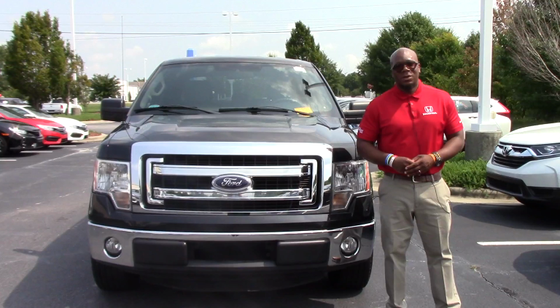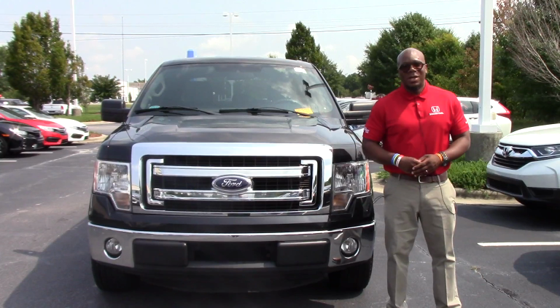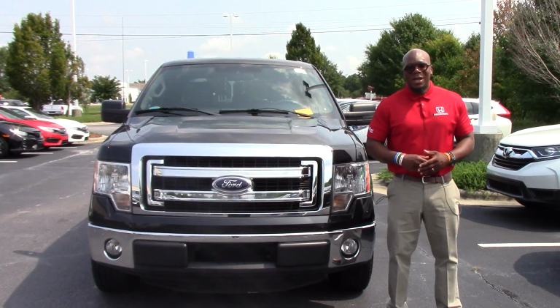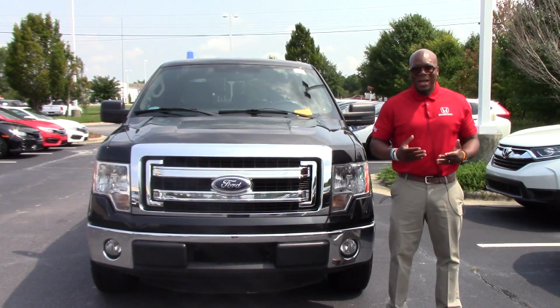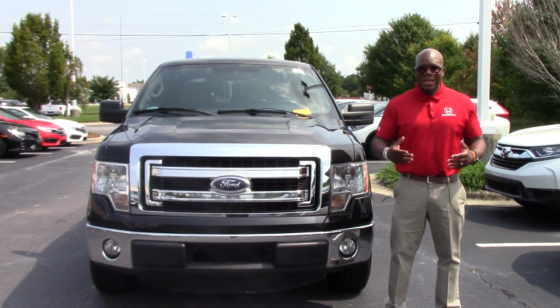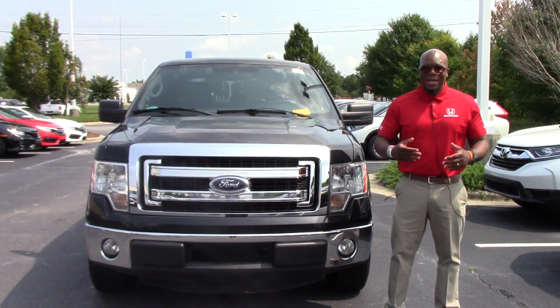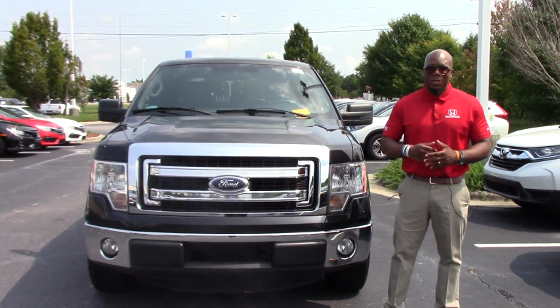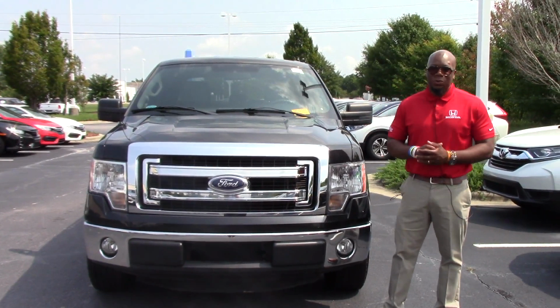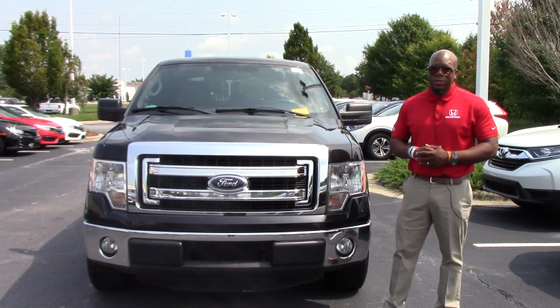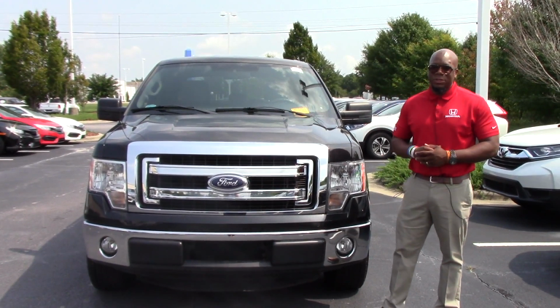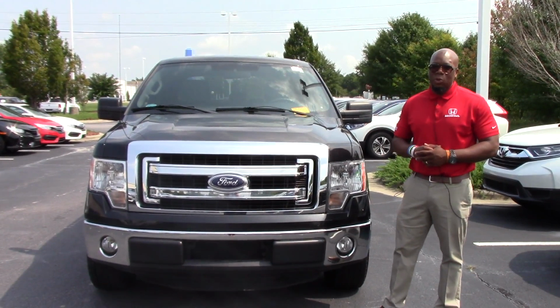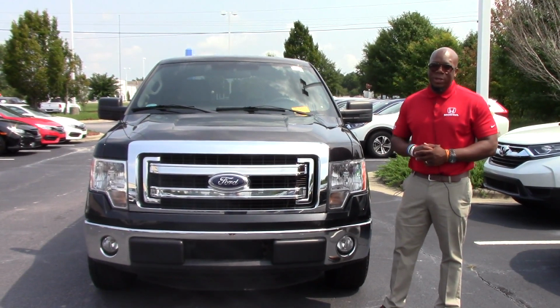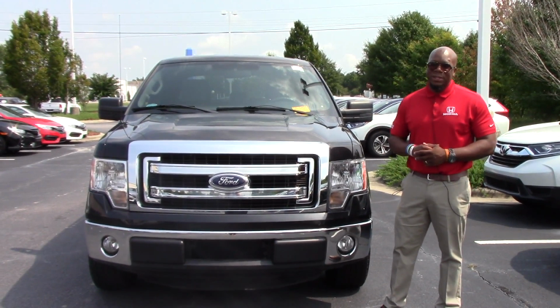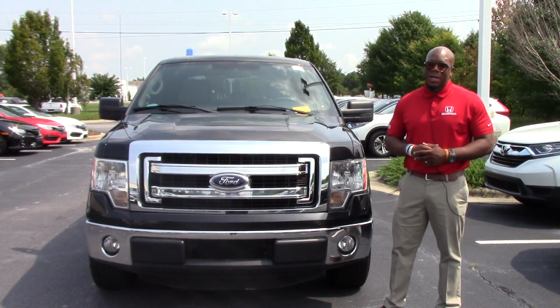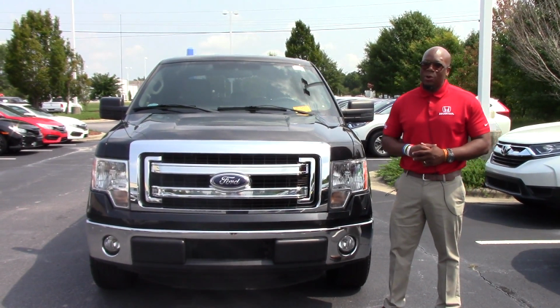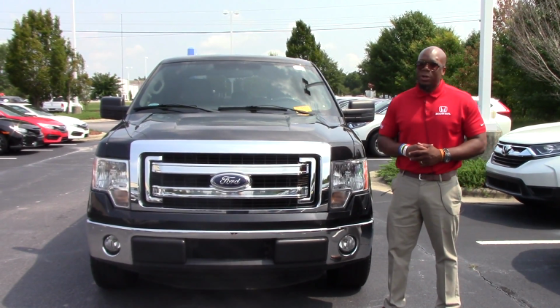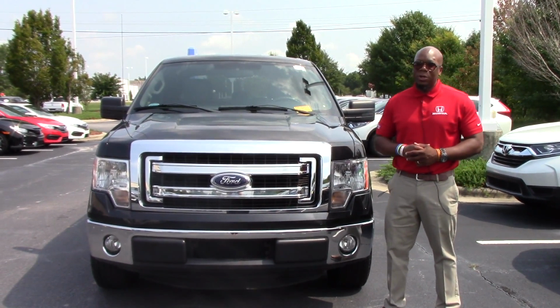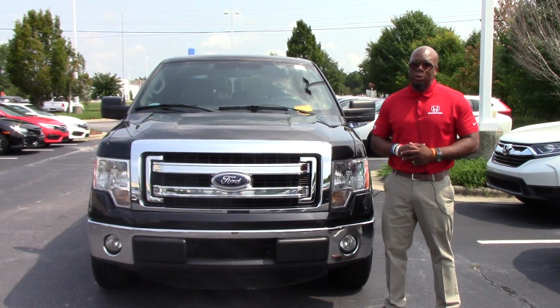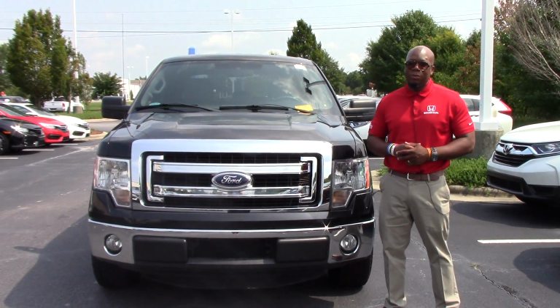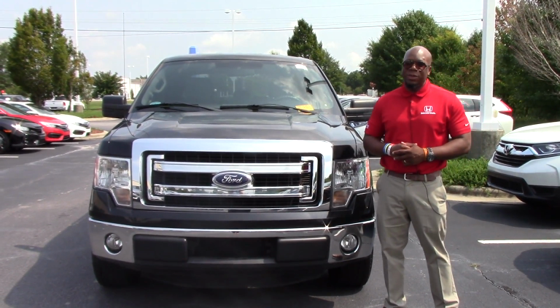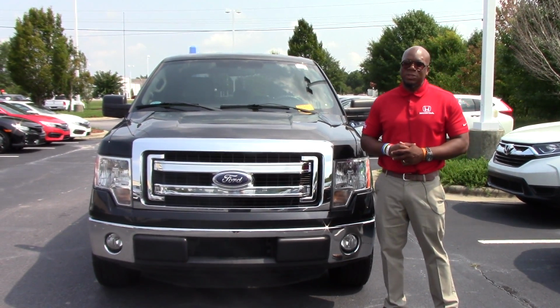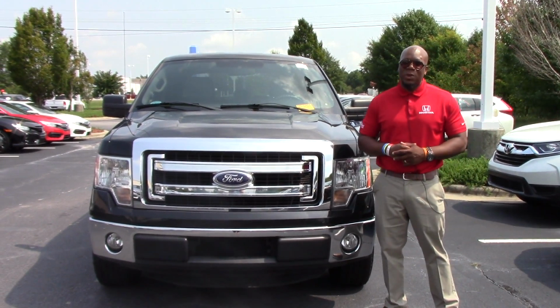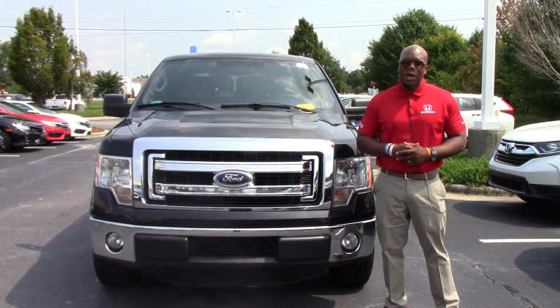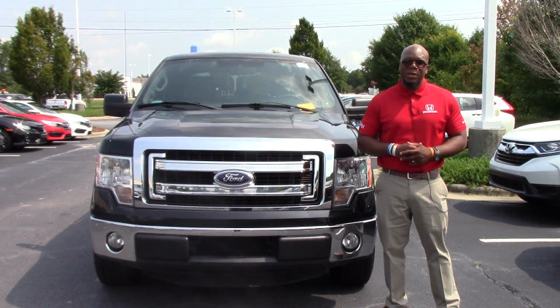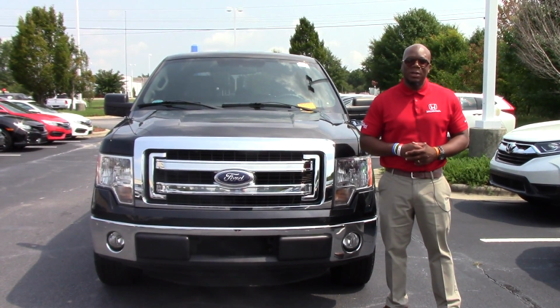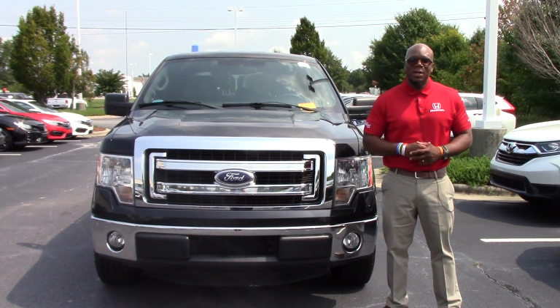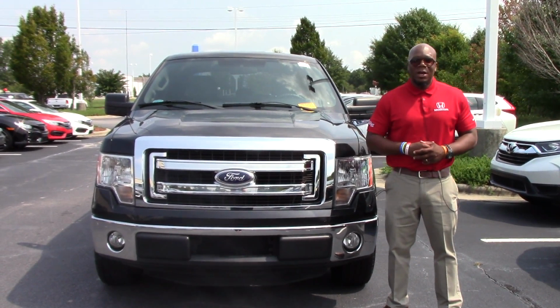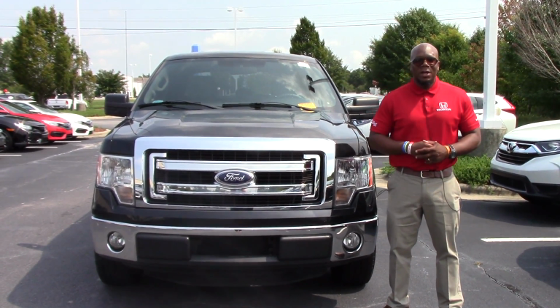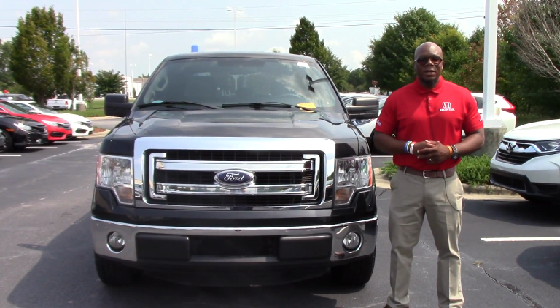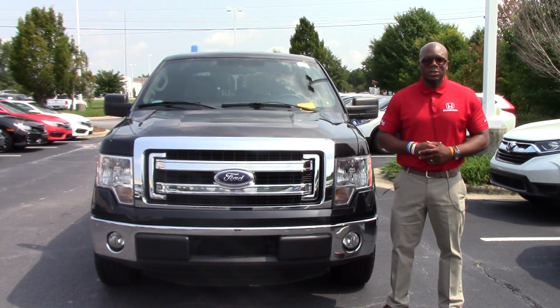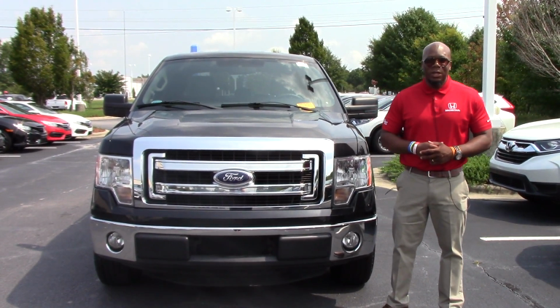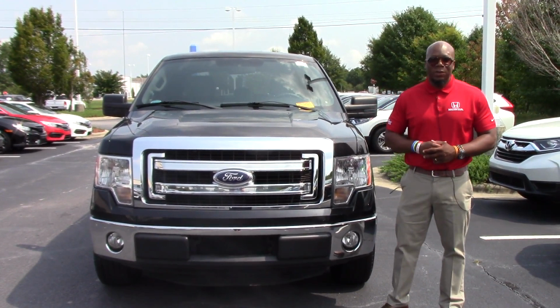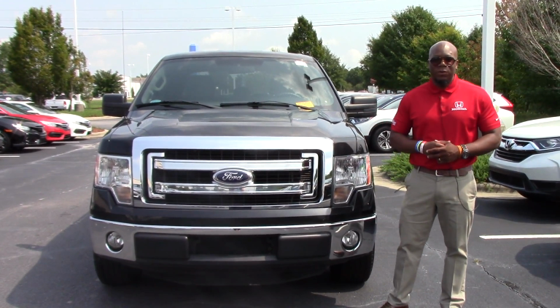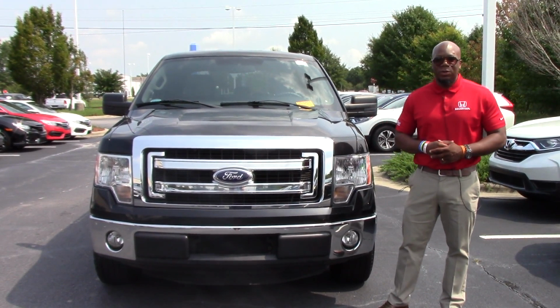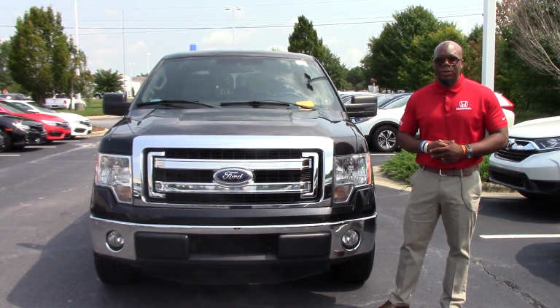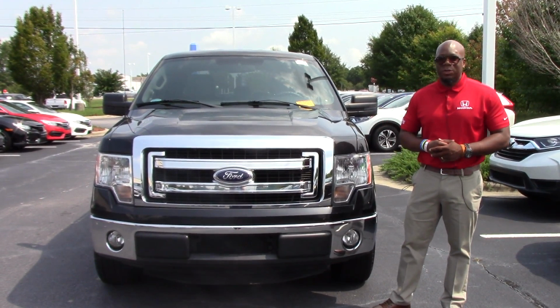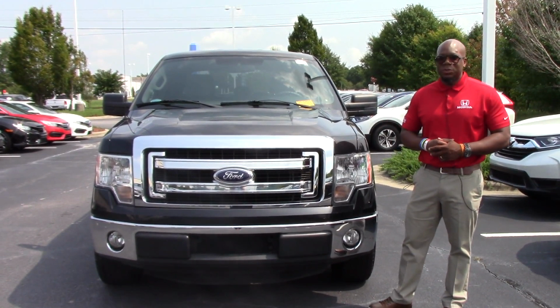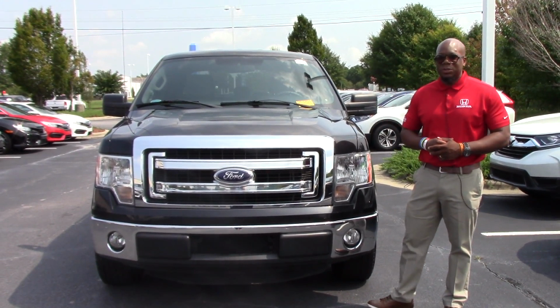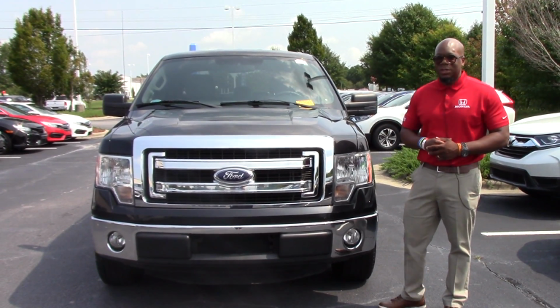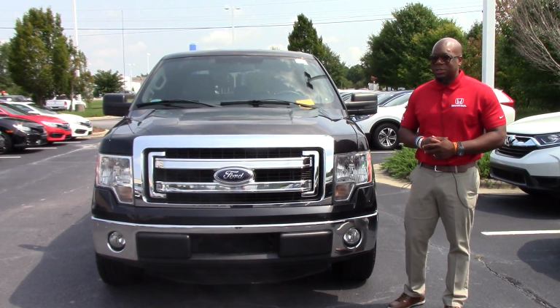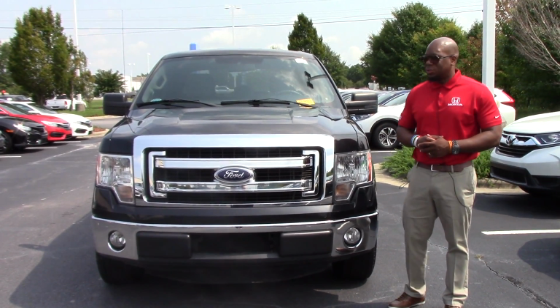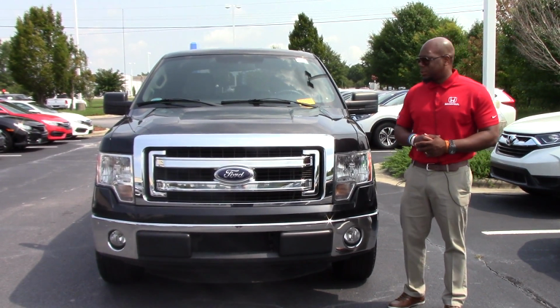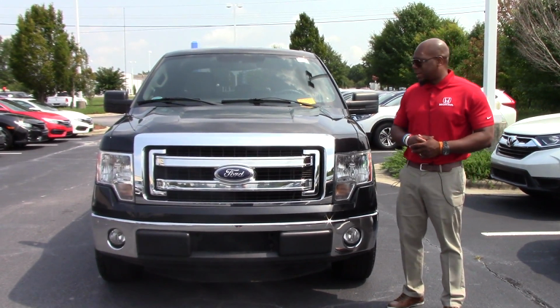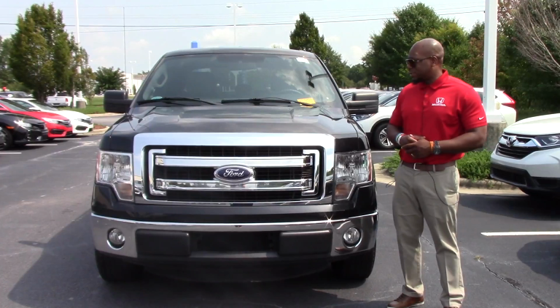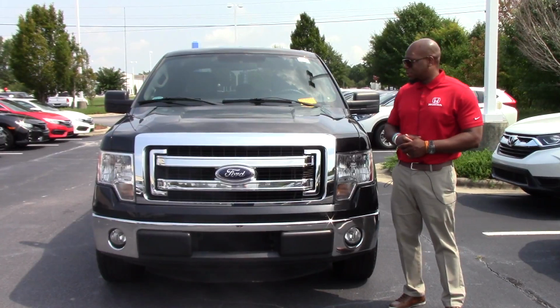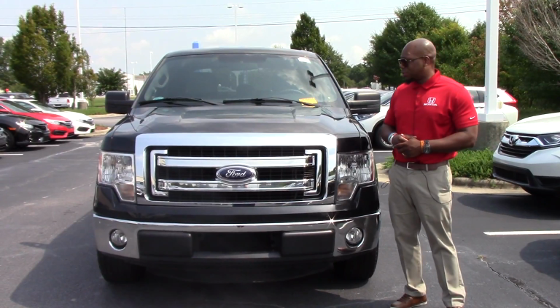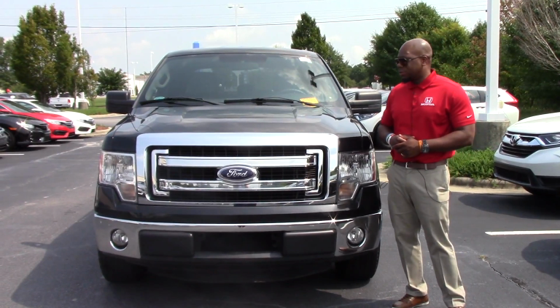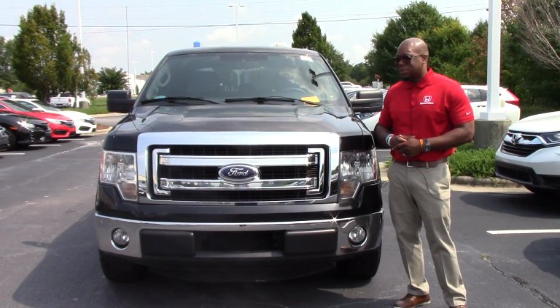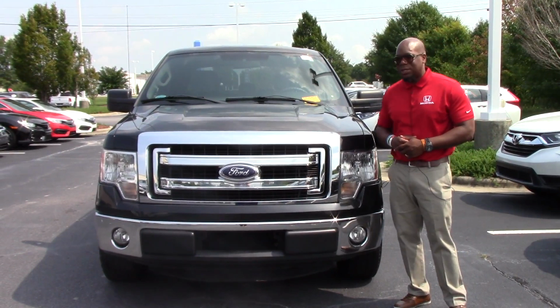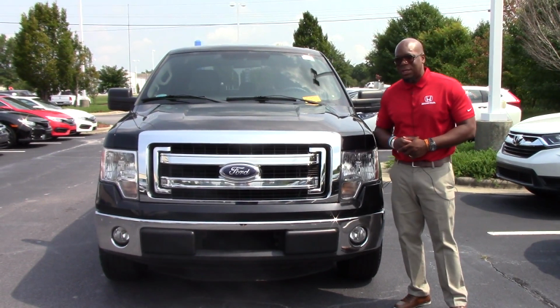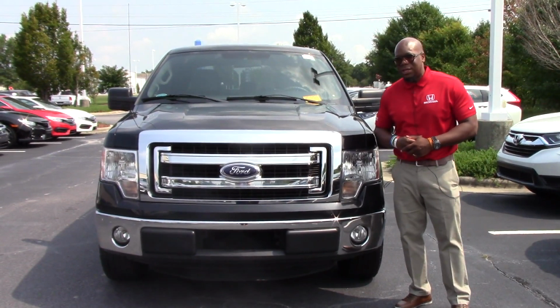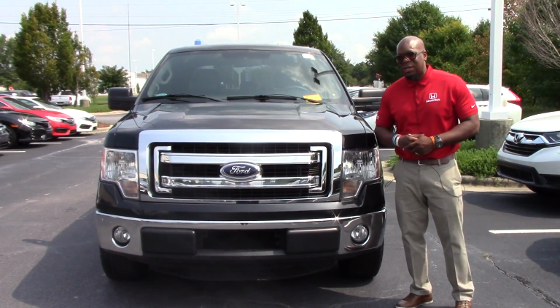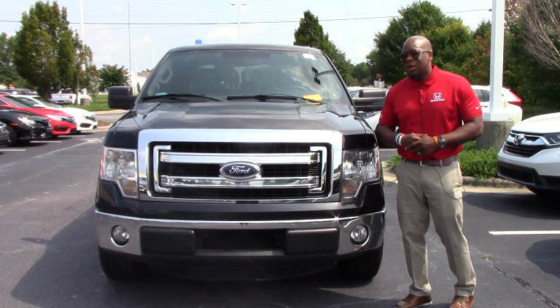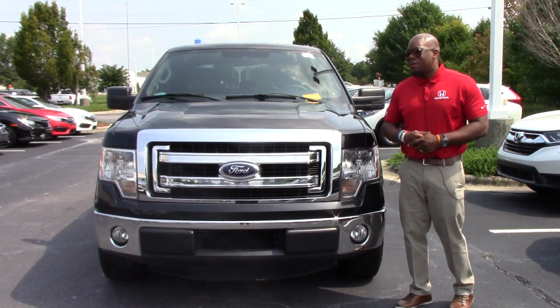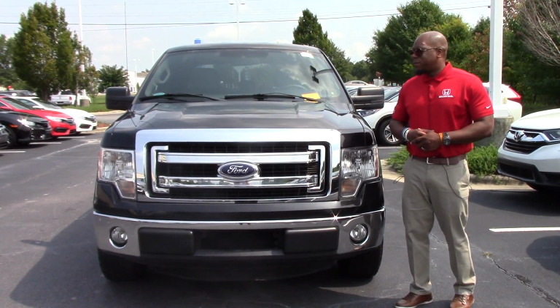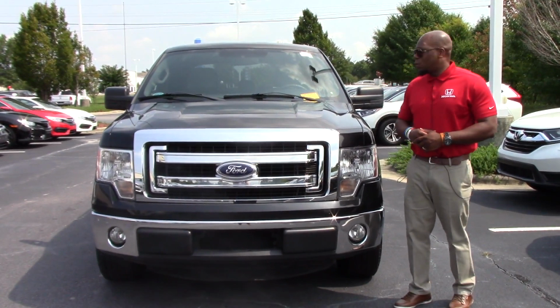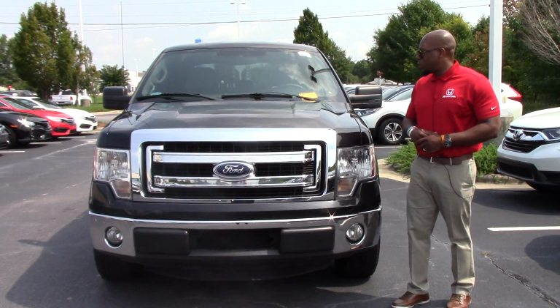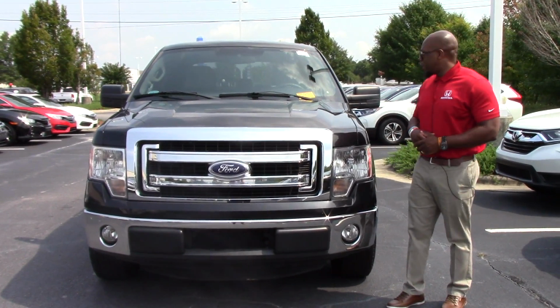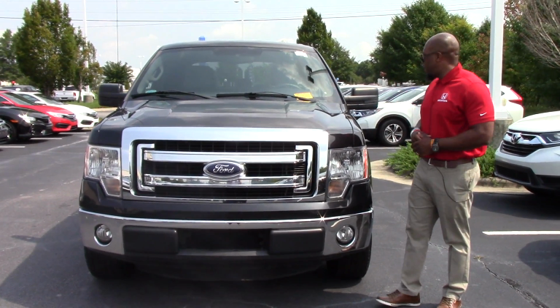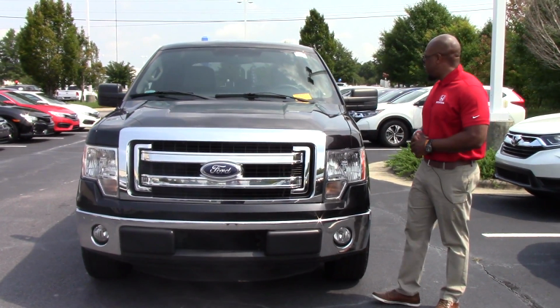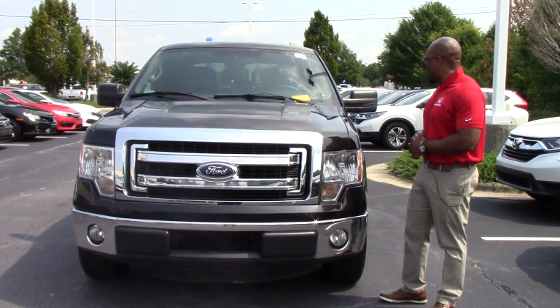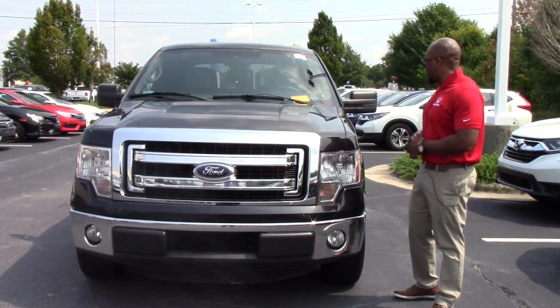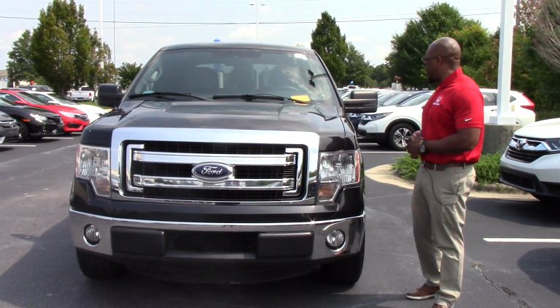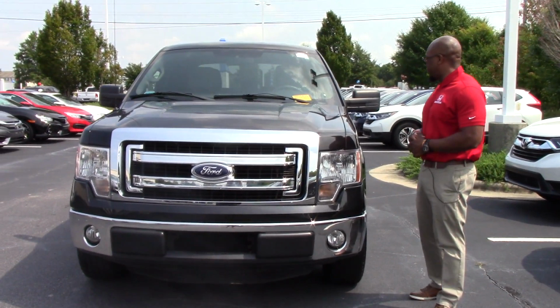Hey, how you doing? This is Marquise Howard here at Hubert Vesta Honda. I'd like to thank you for your interest in this 2013 Ford F-150.